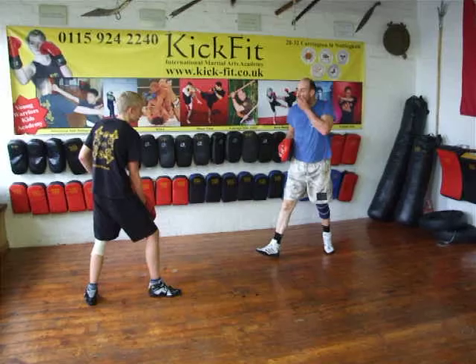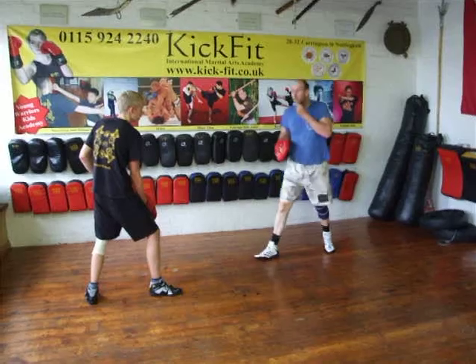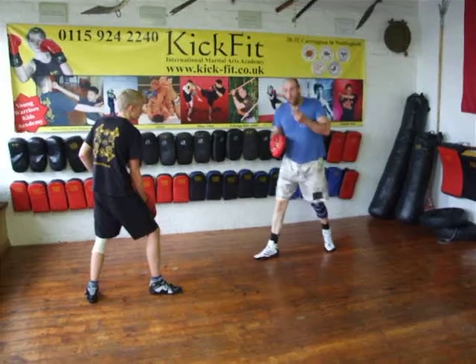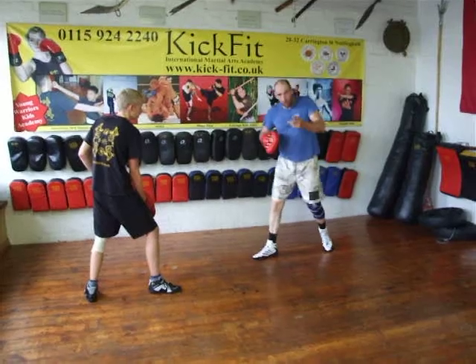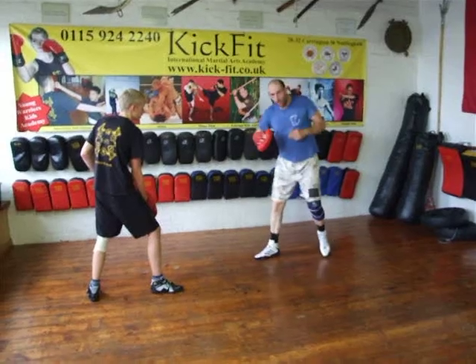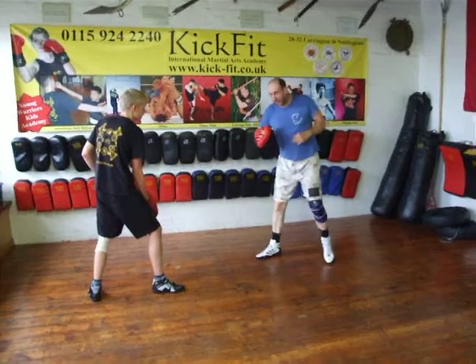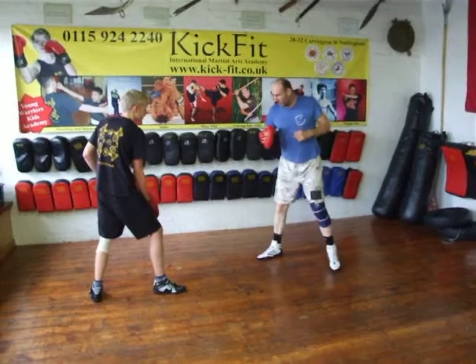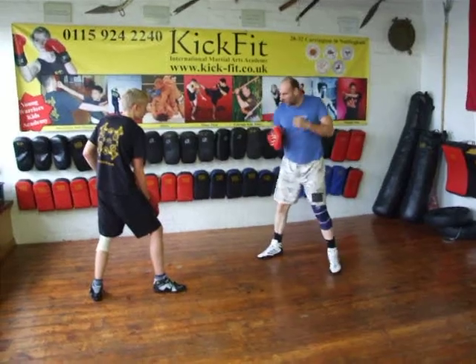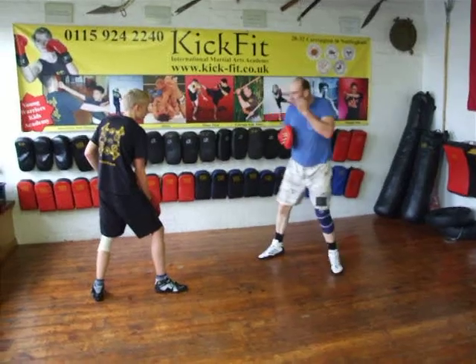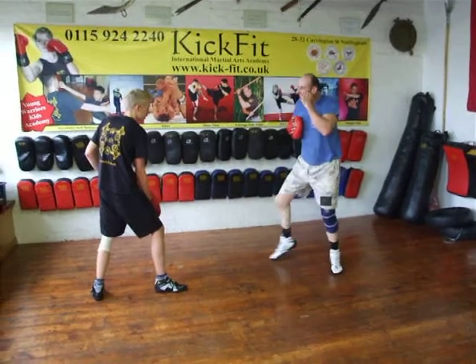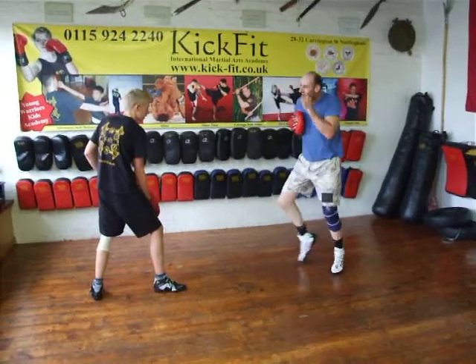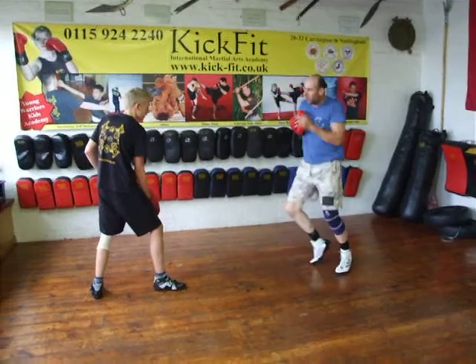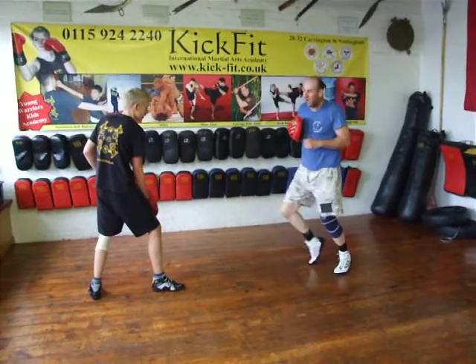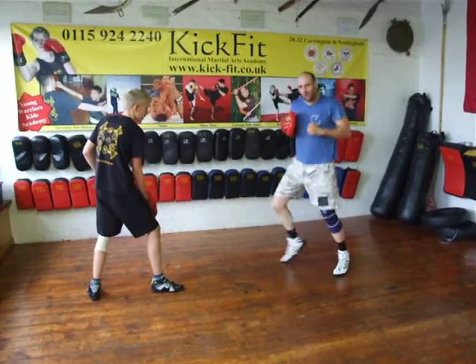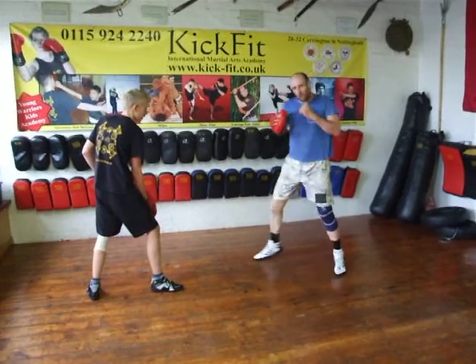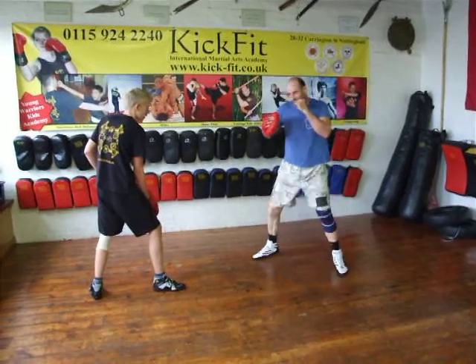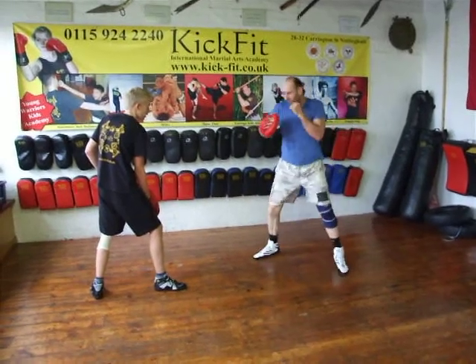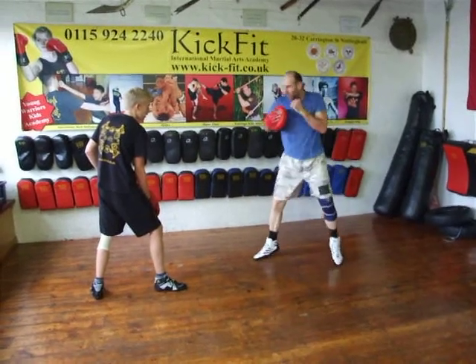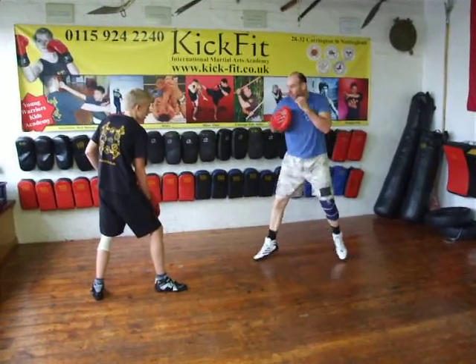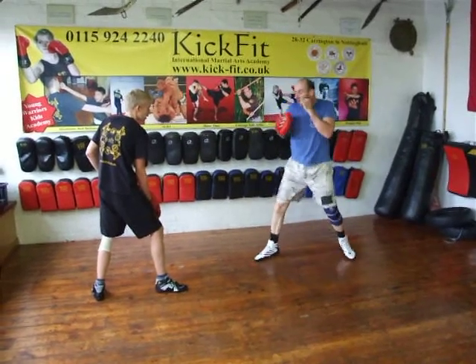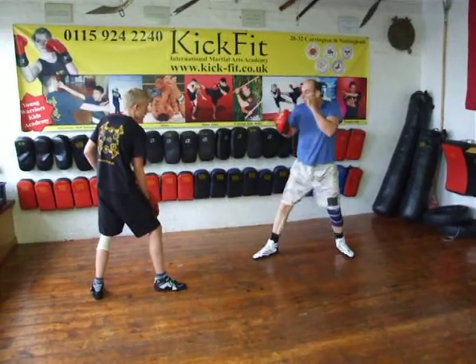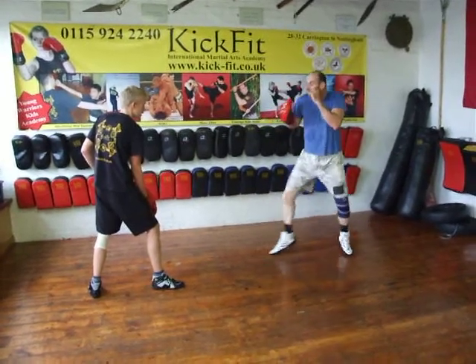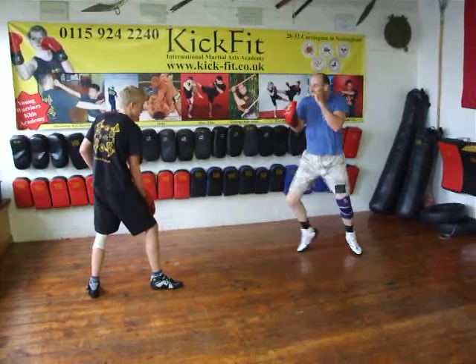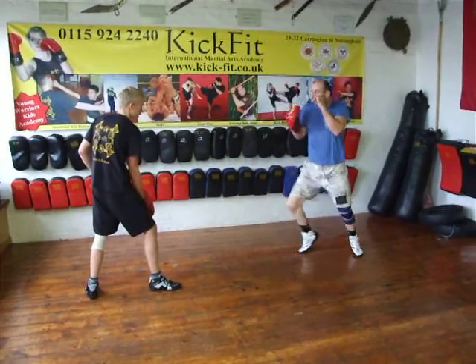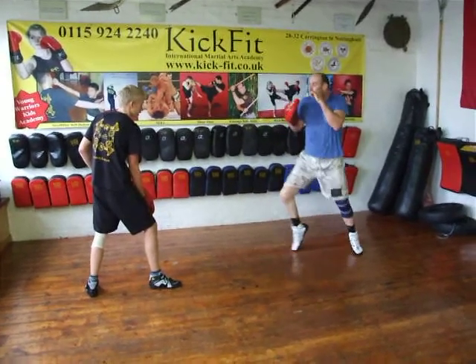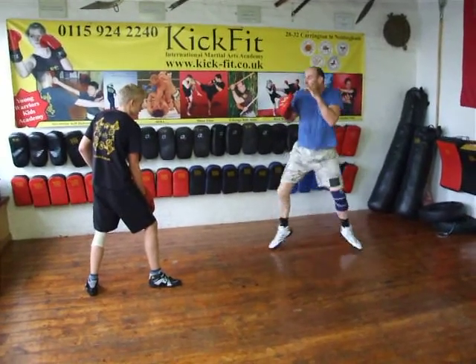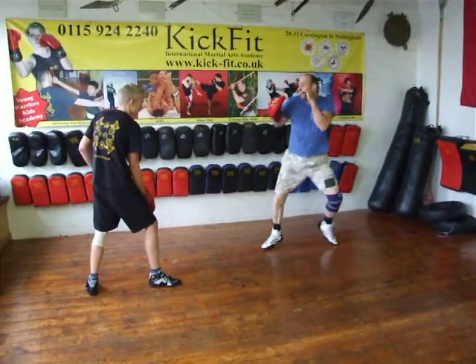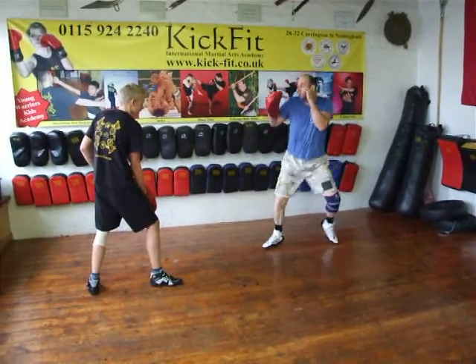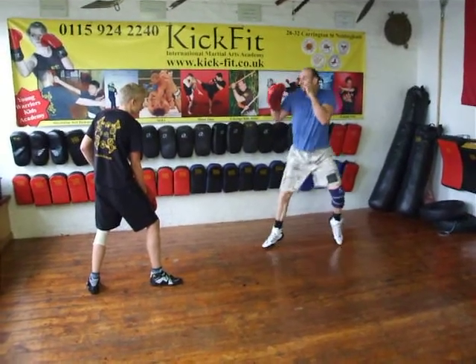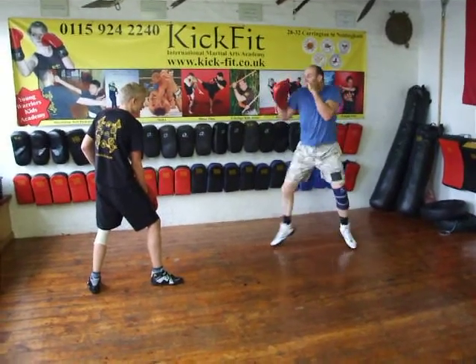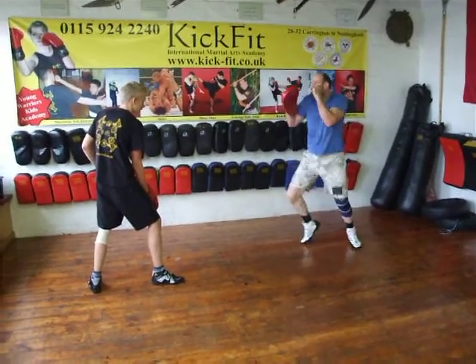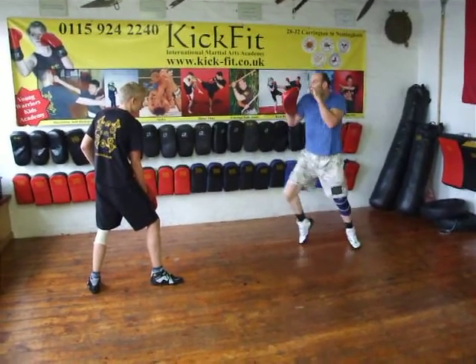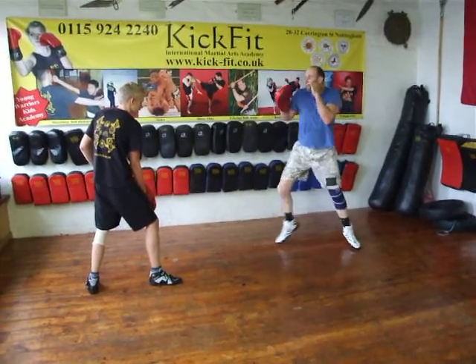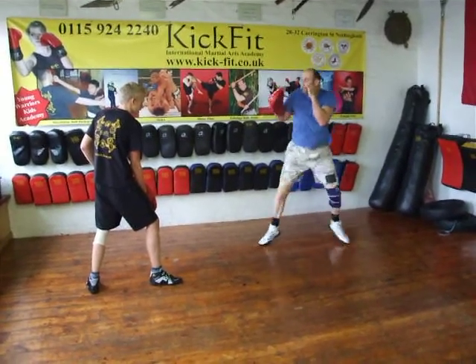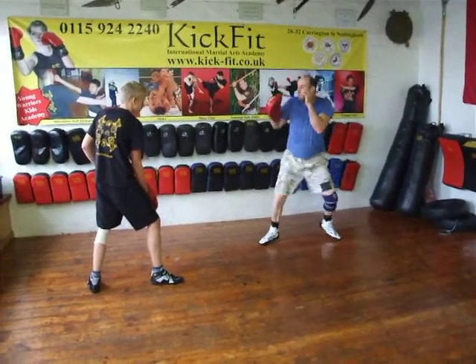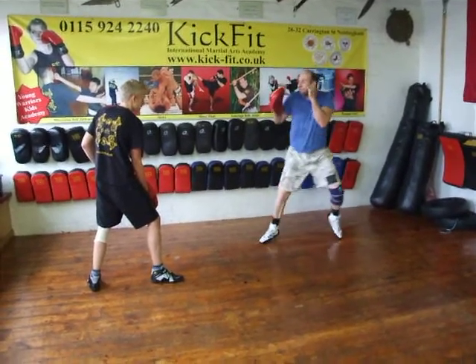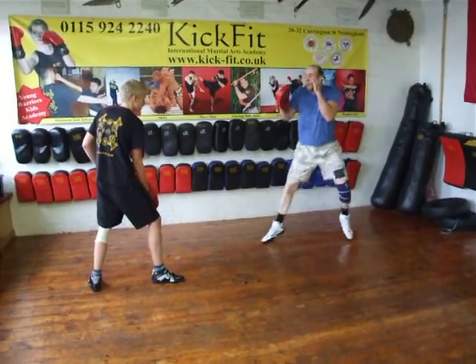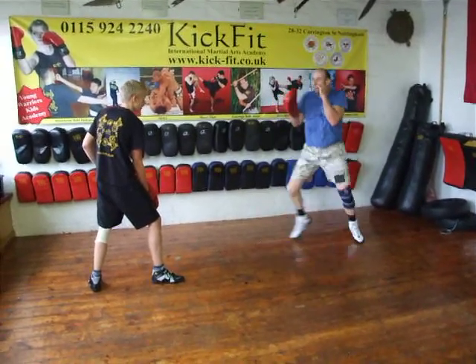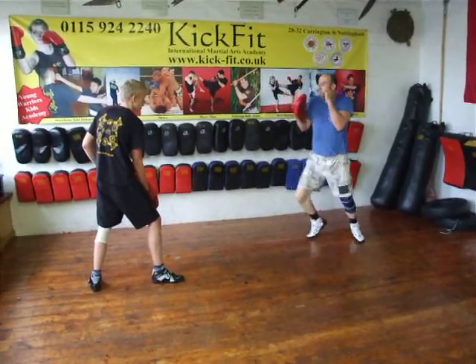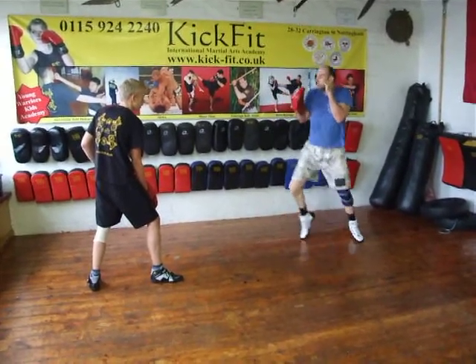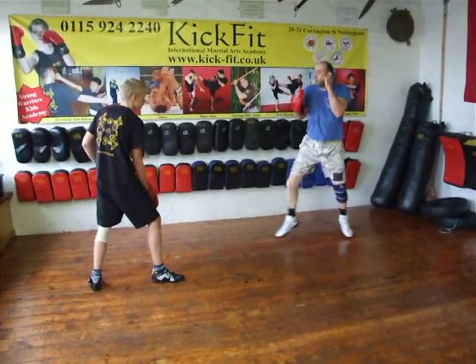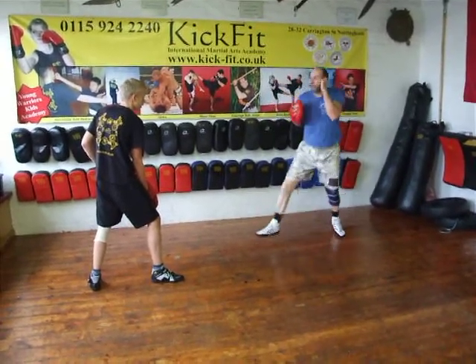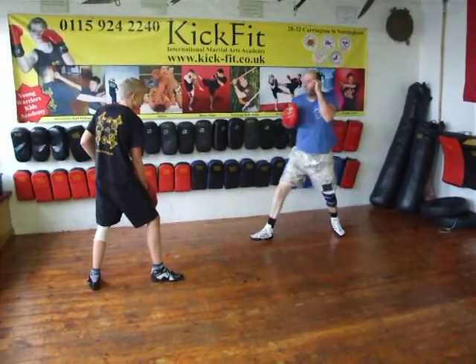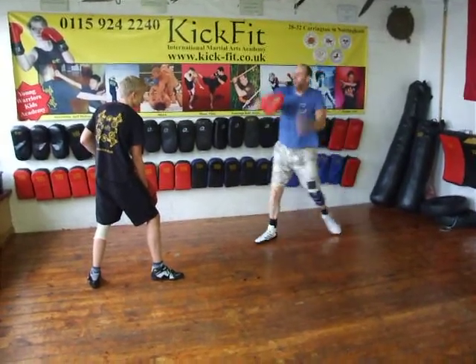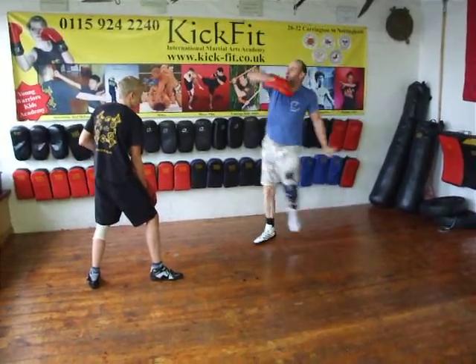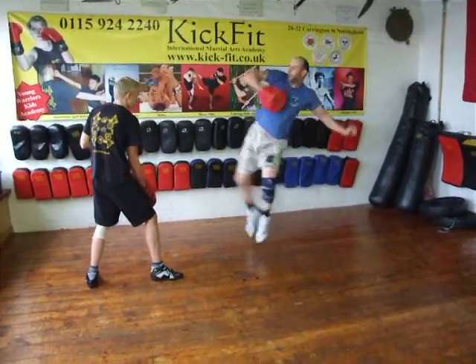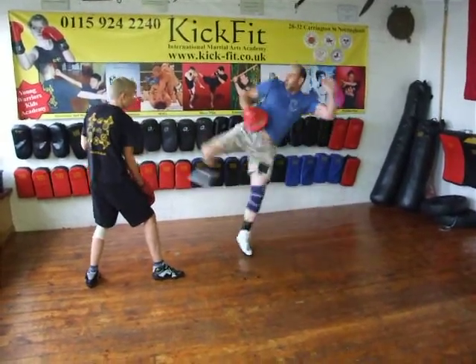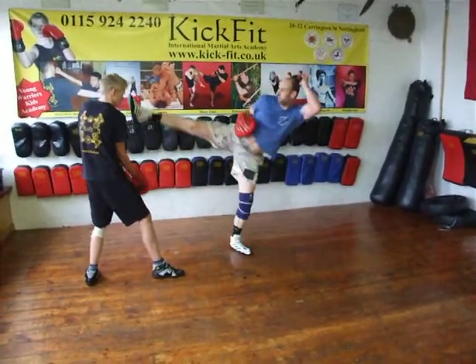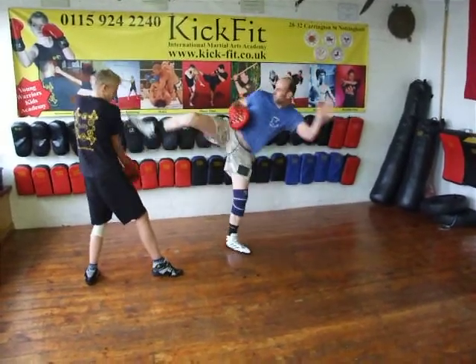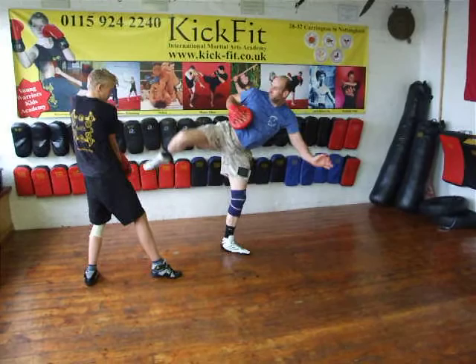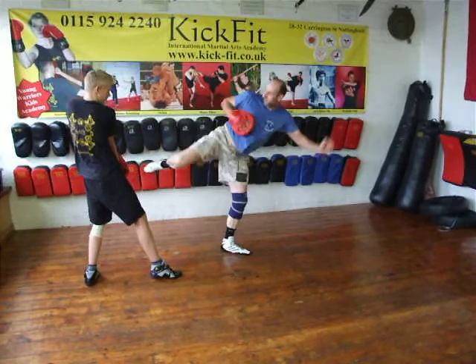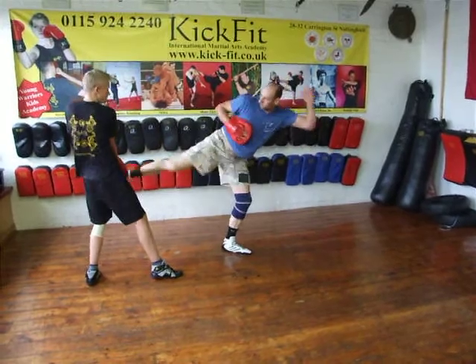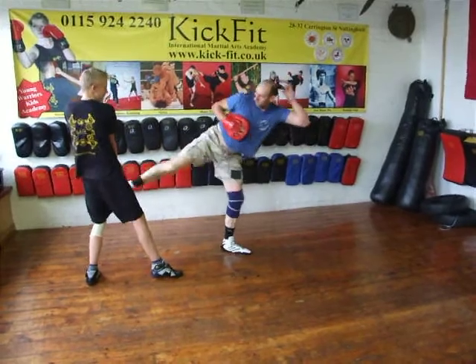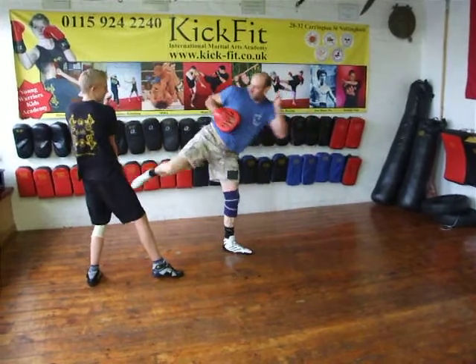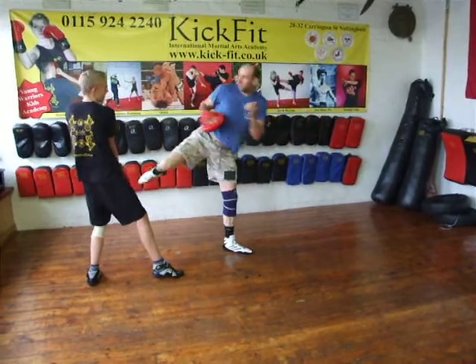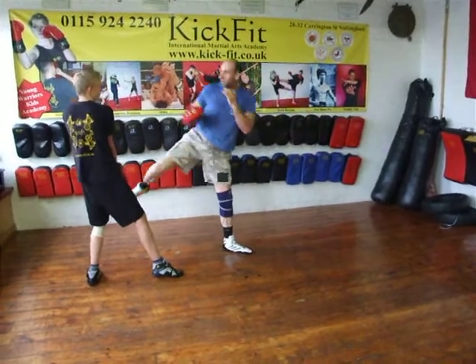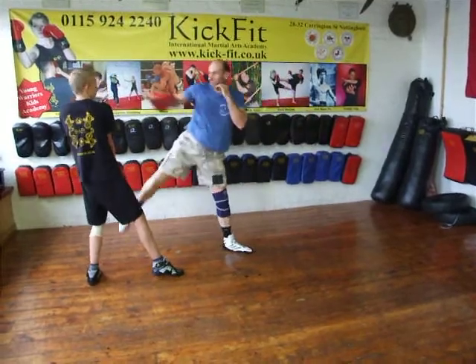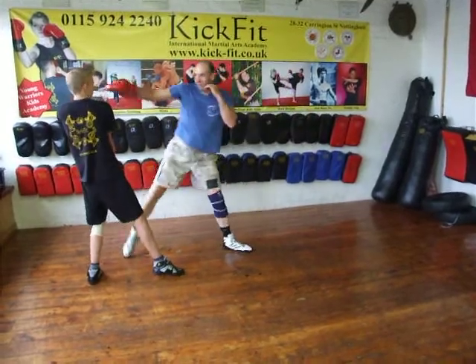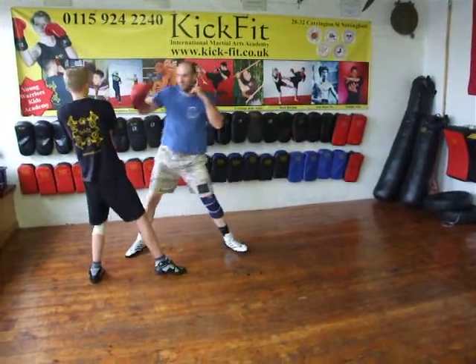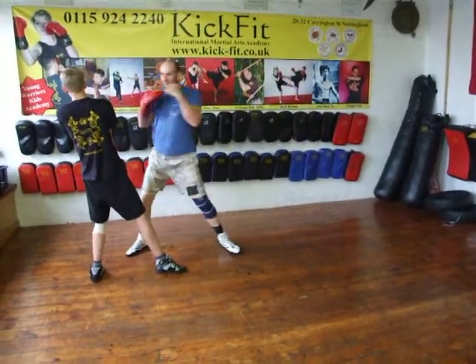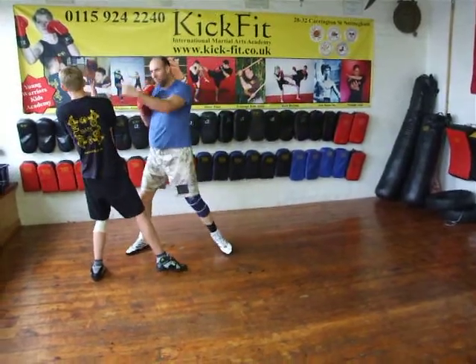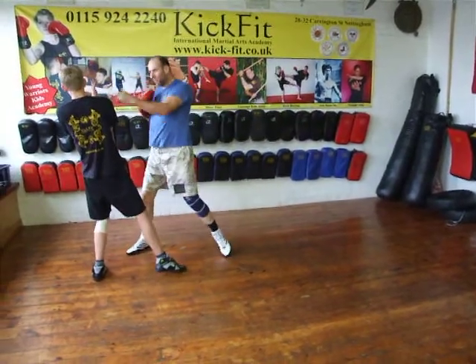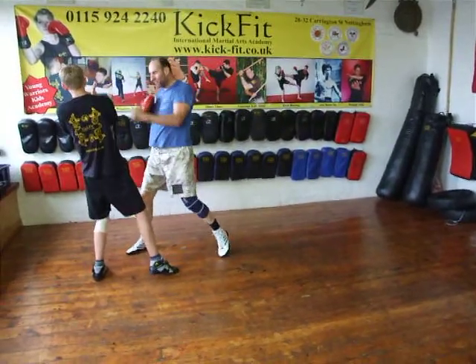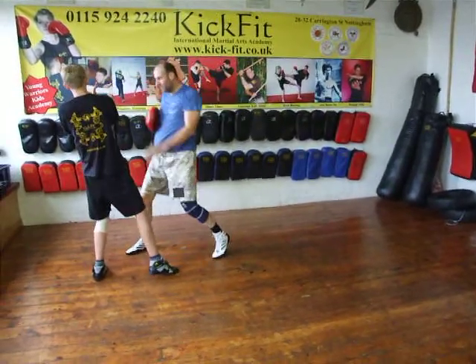Ok, now we're just going to add on to it. If we're moving around a little bit more with the footwork — boom, then boom, then boom — then we can come out and move in.